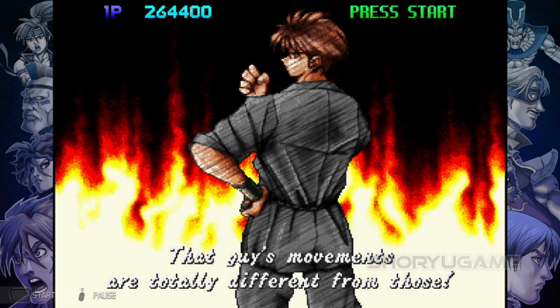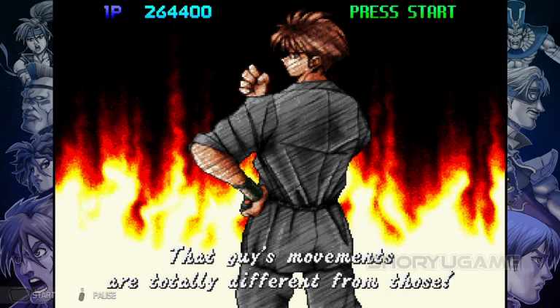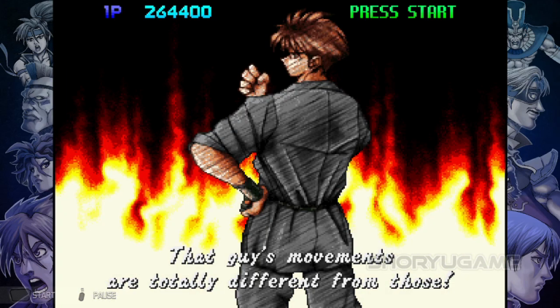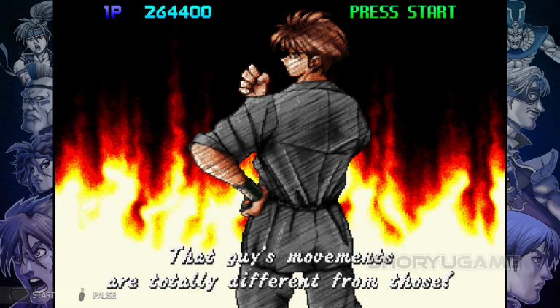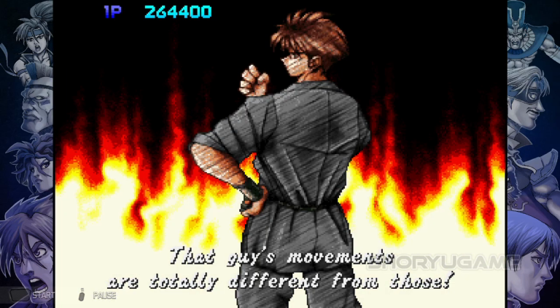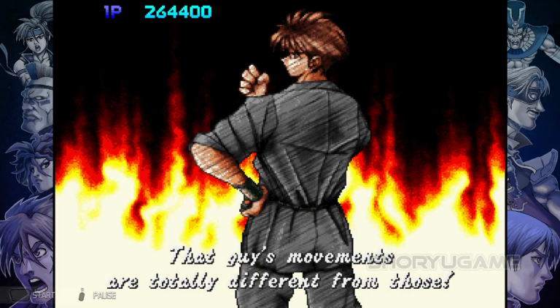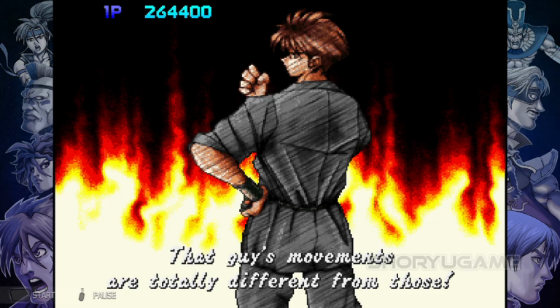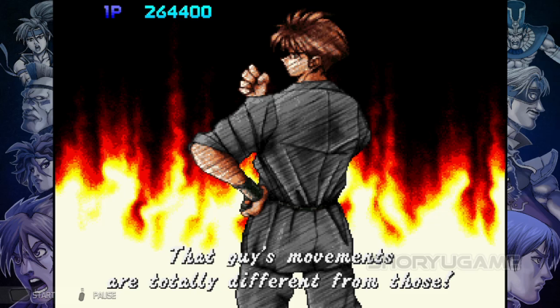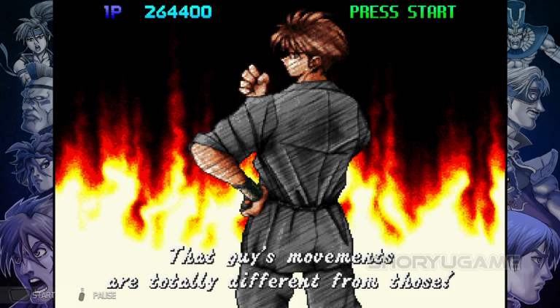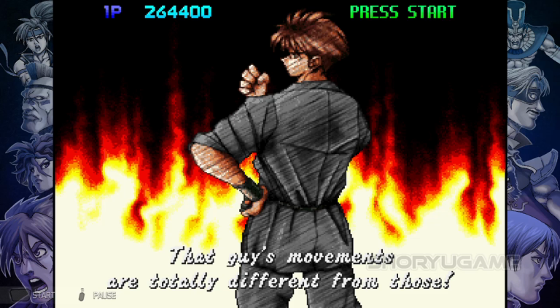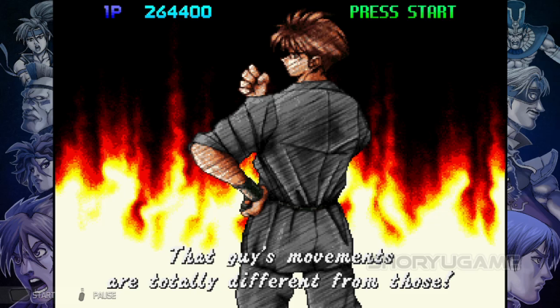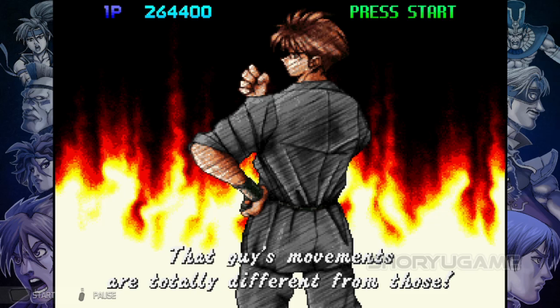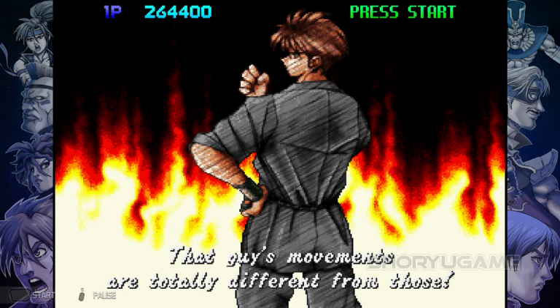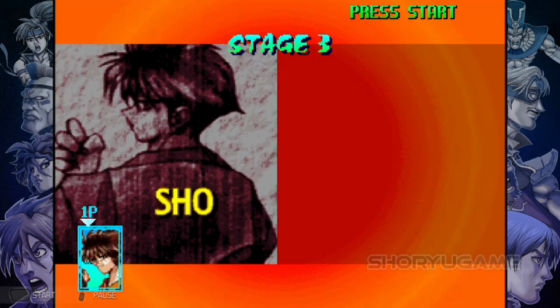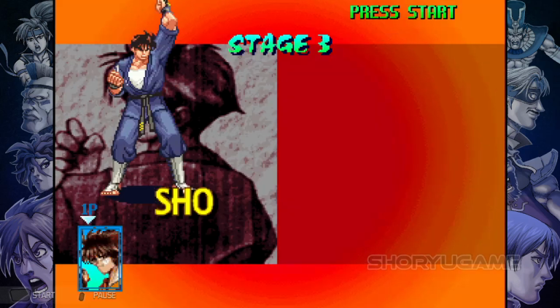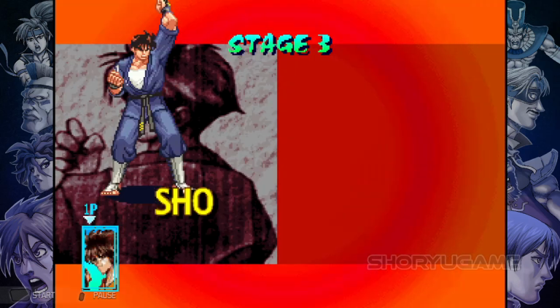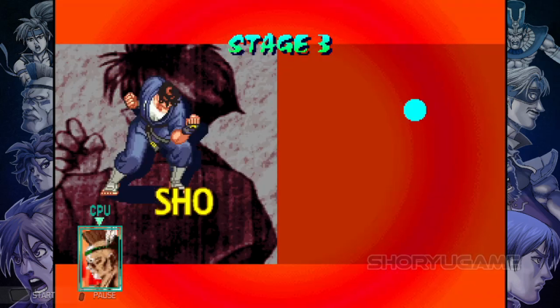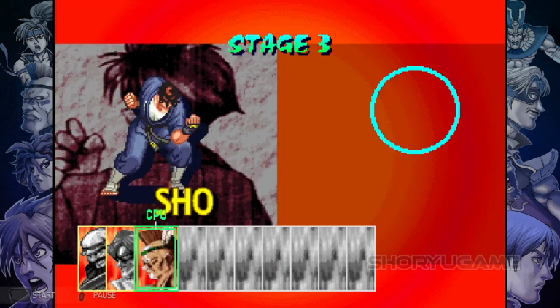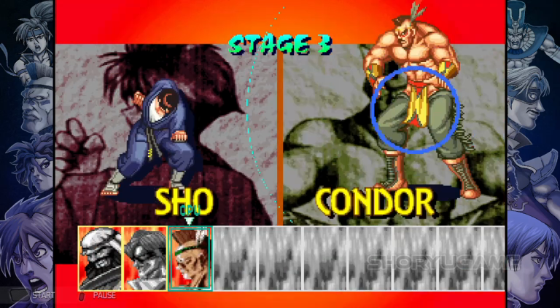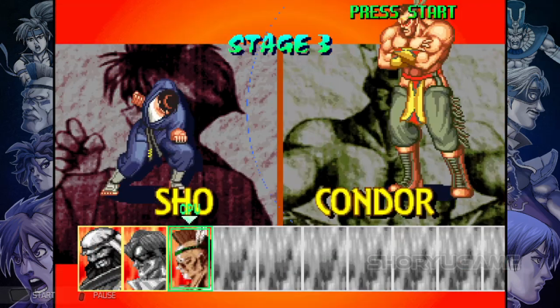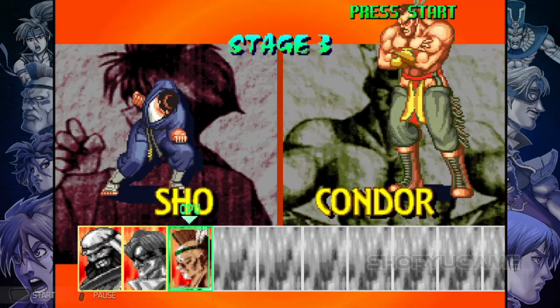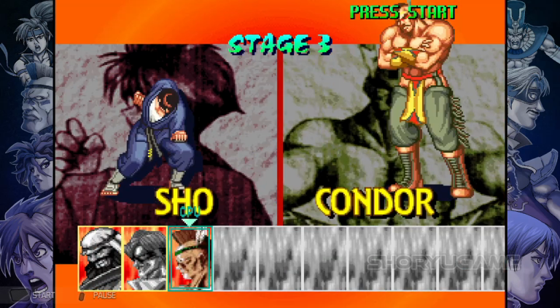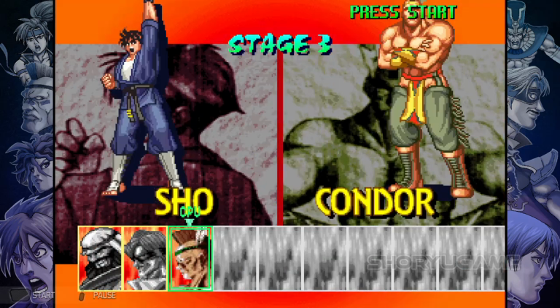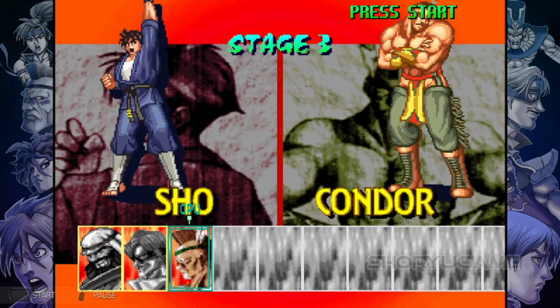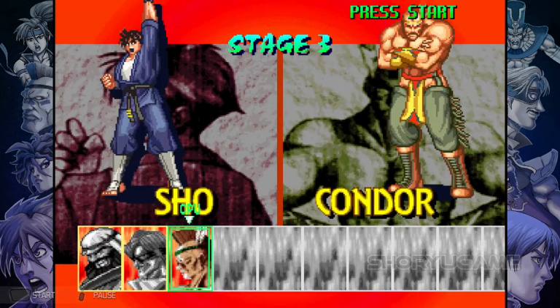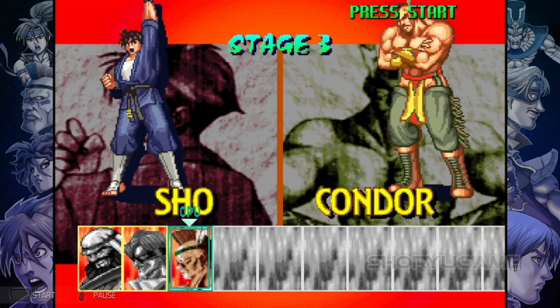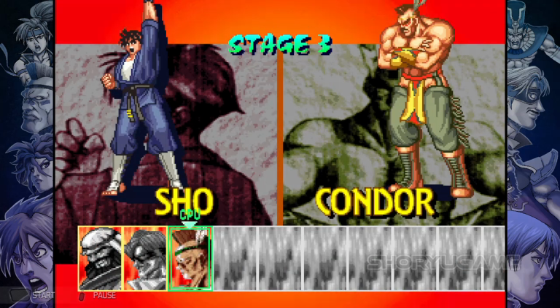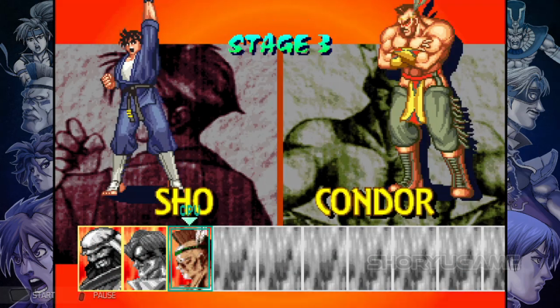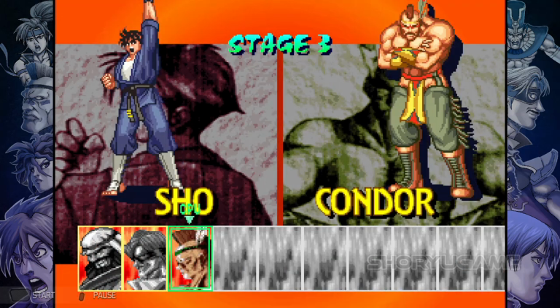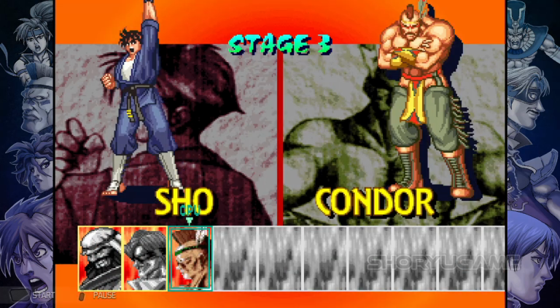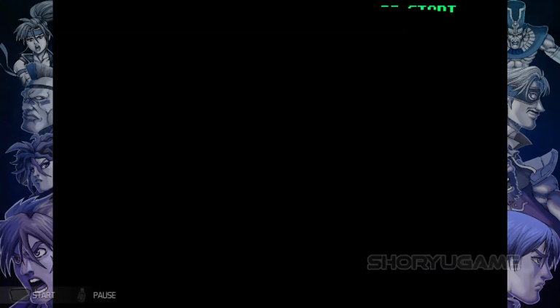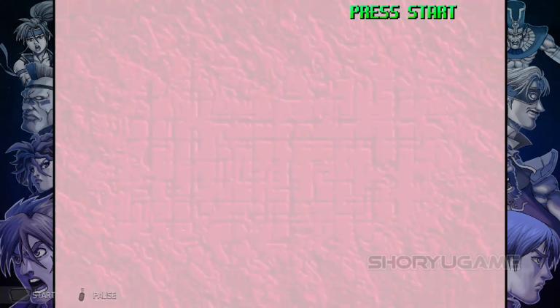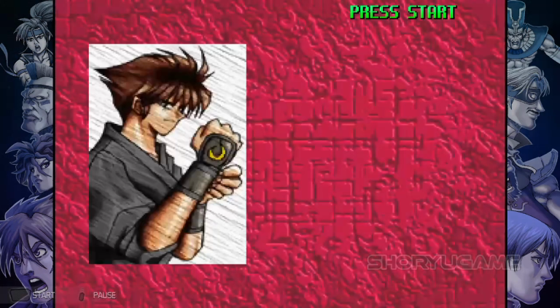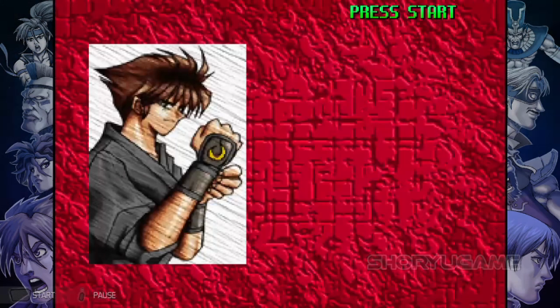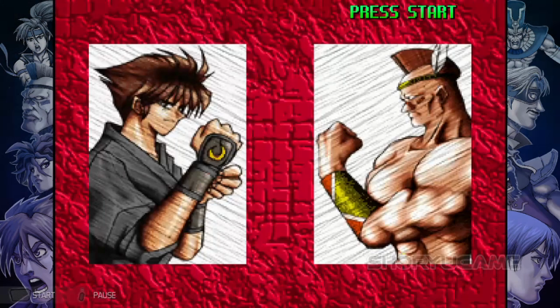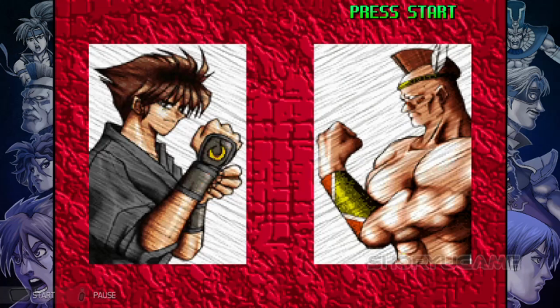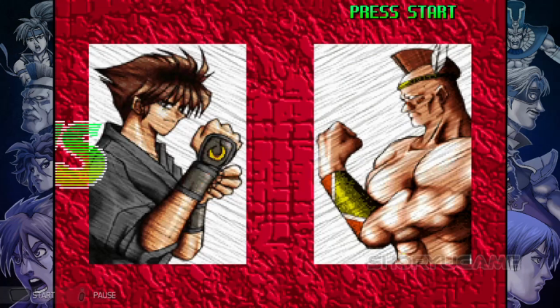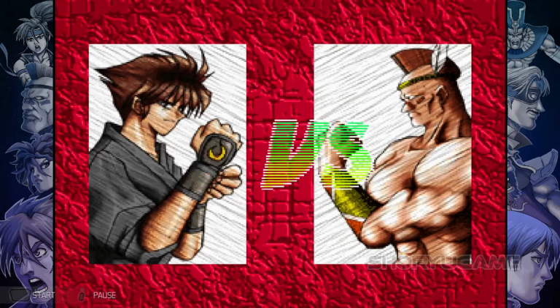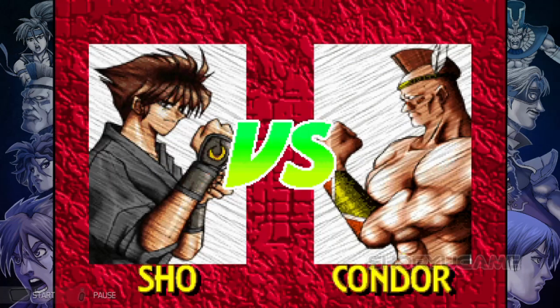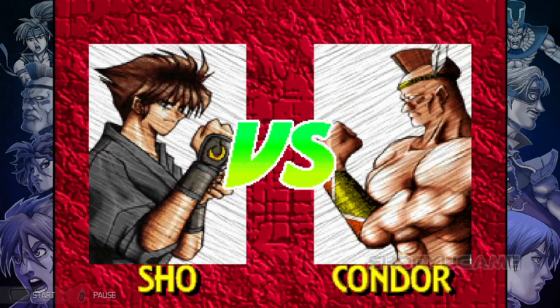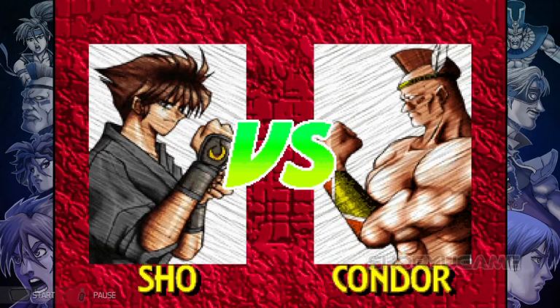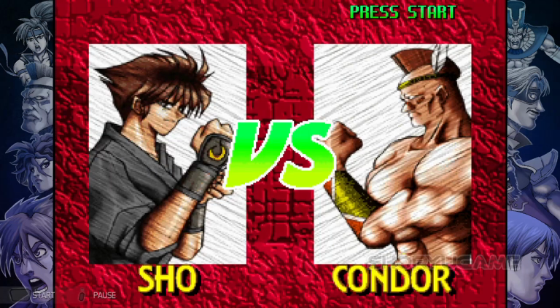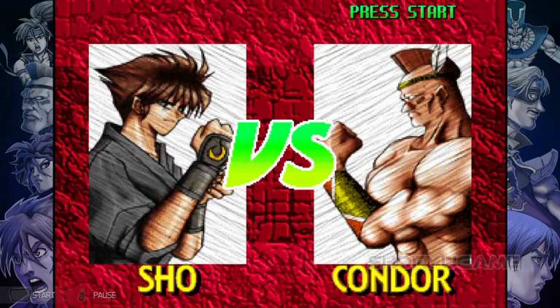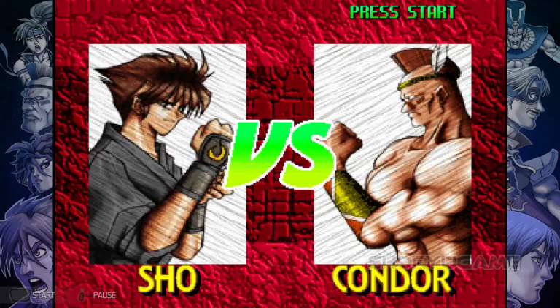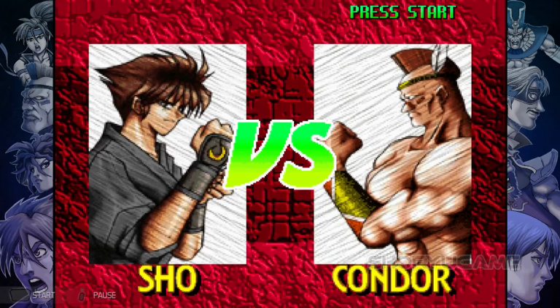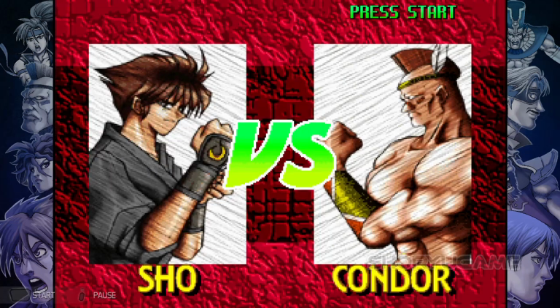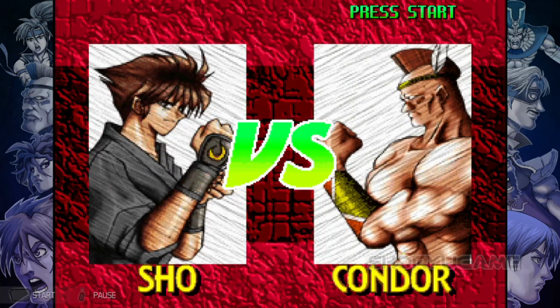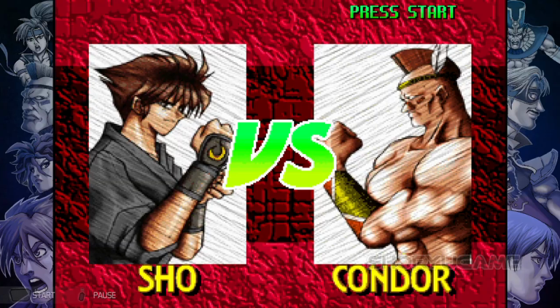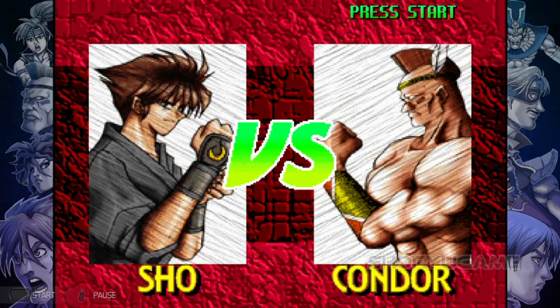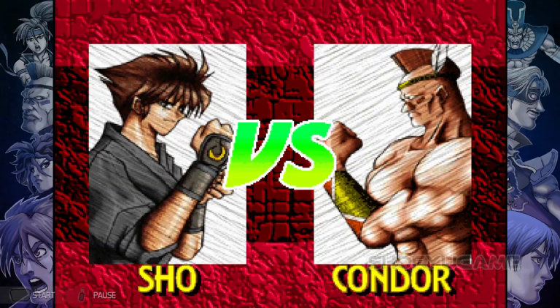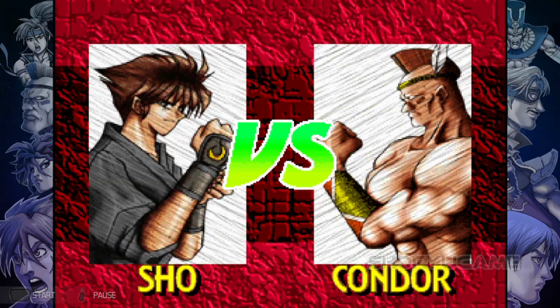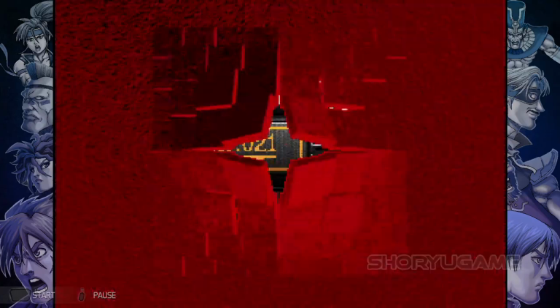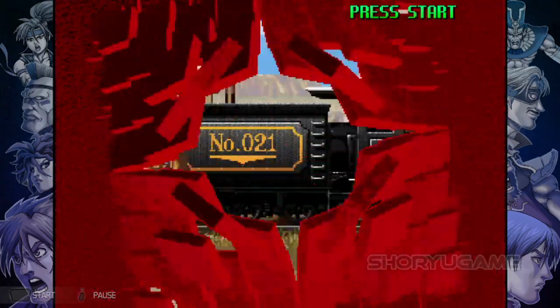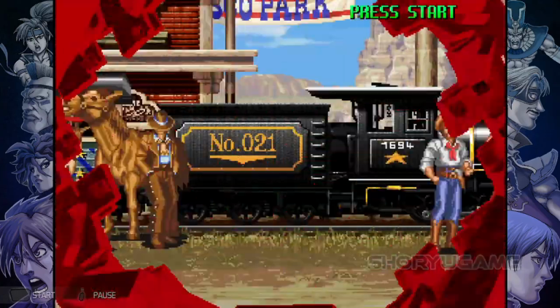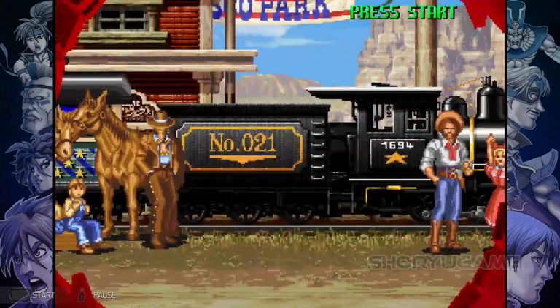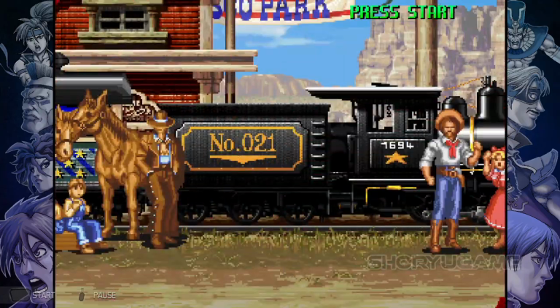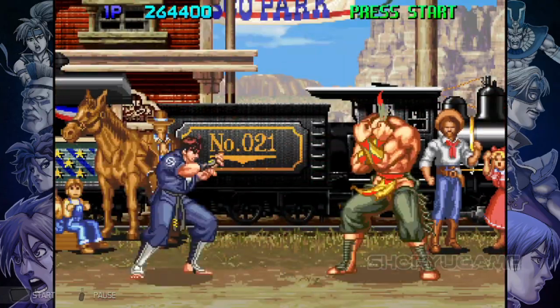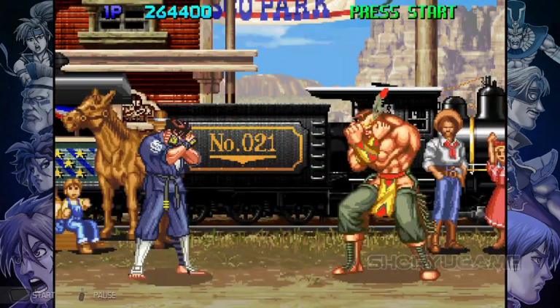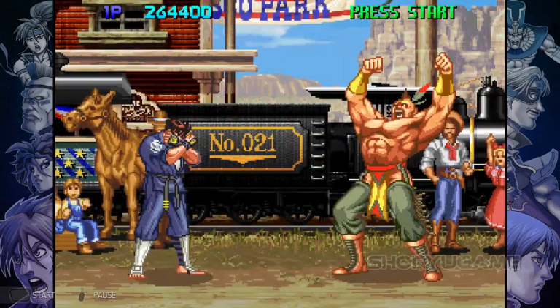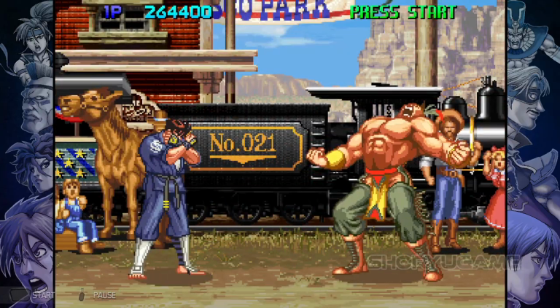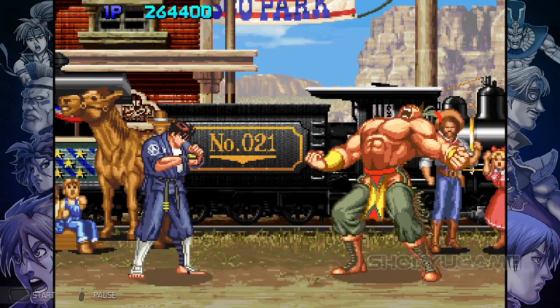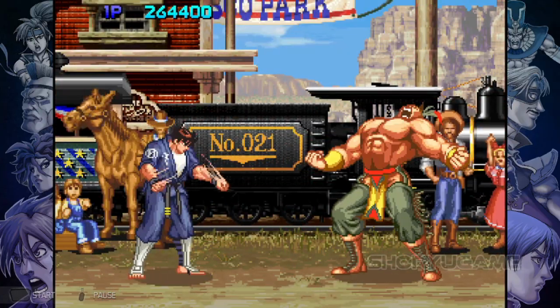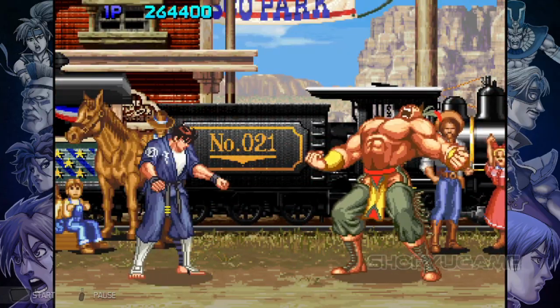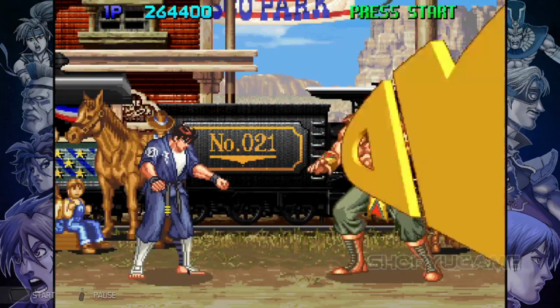Light Punch, Heavy Punch, Light Kick, Heavy Kick — and that's it. You can also perform a dash, and it's quite easy to get into.